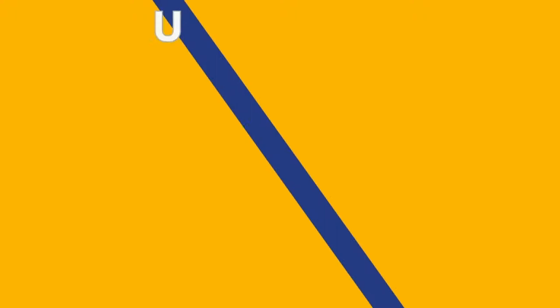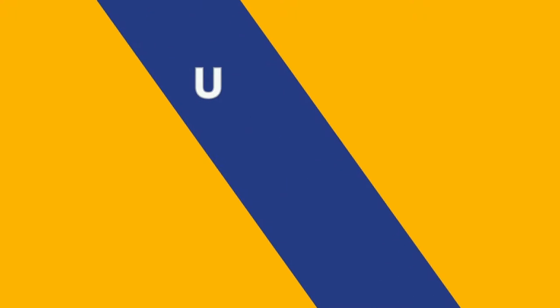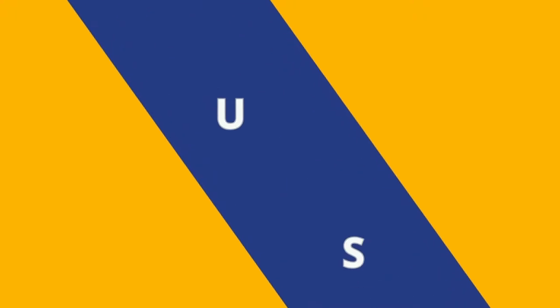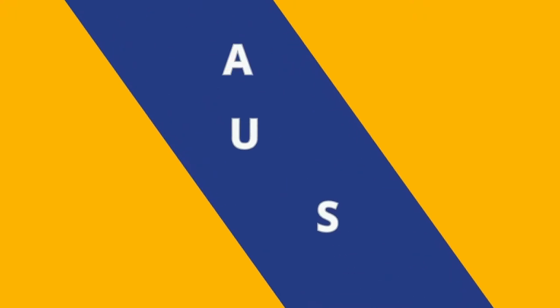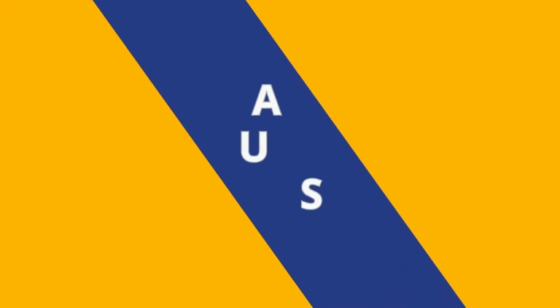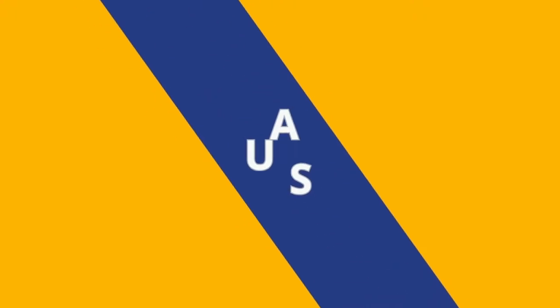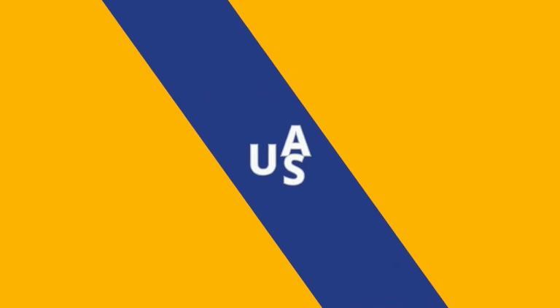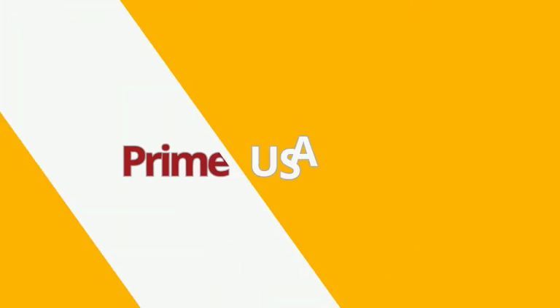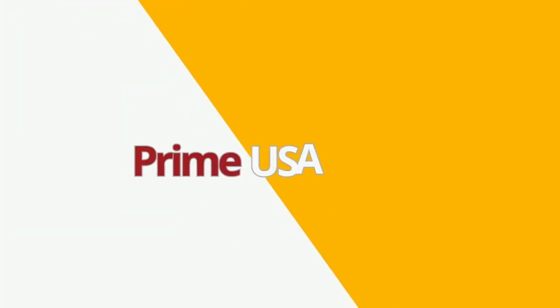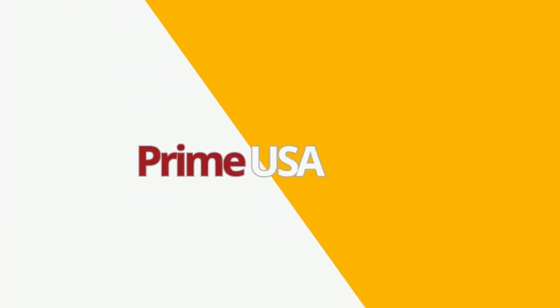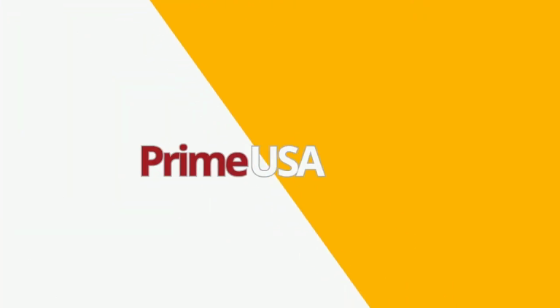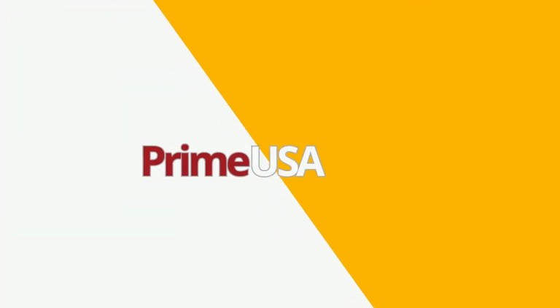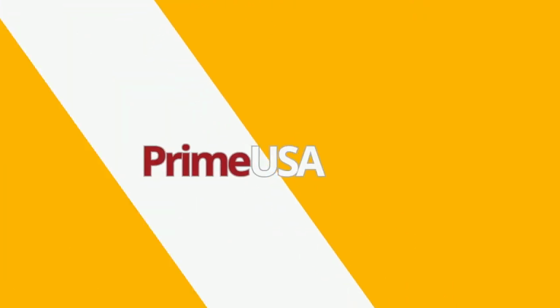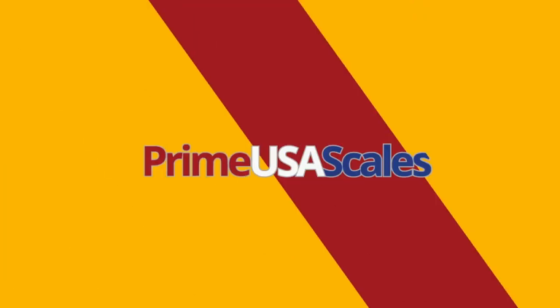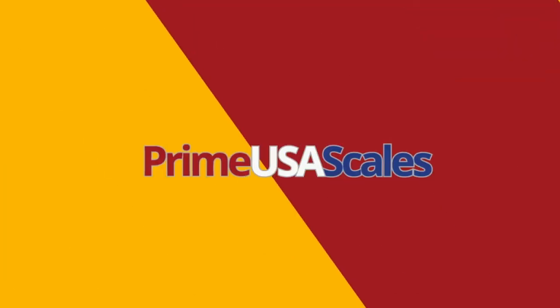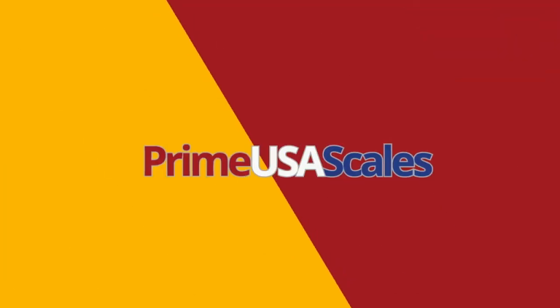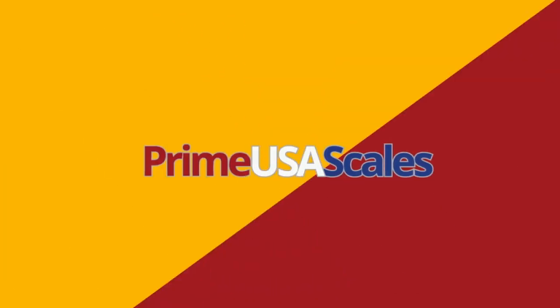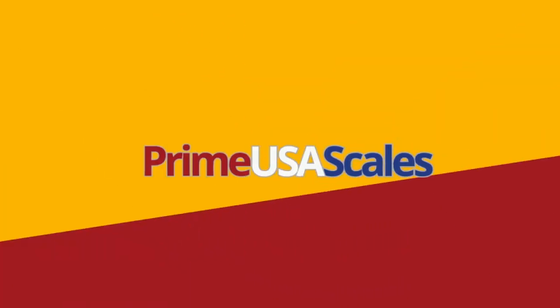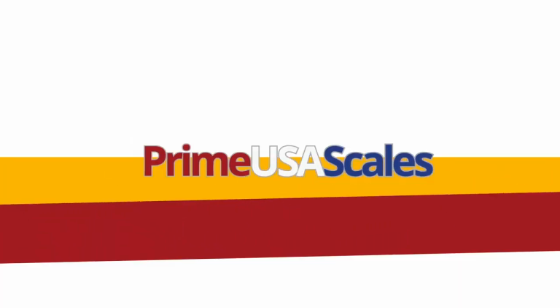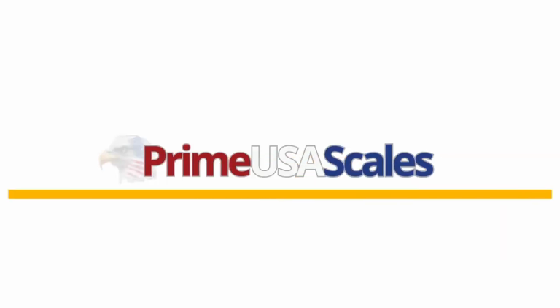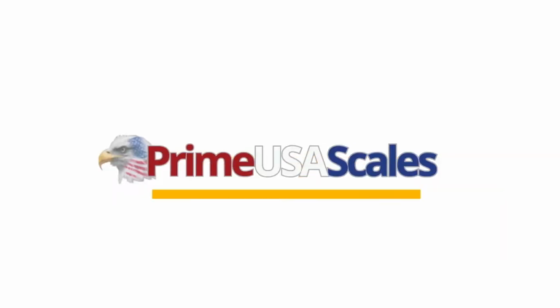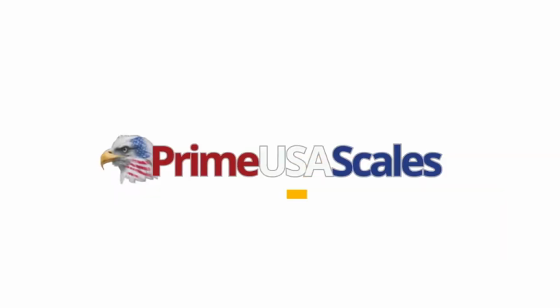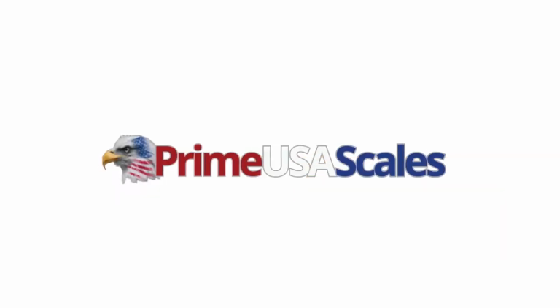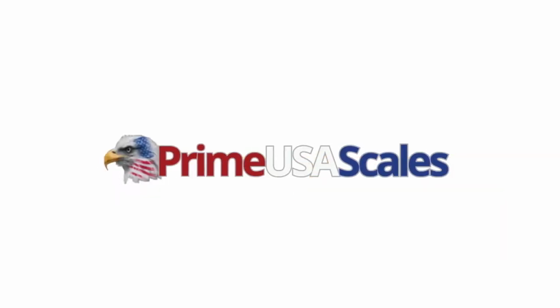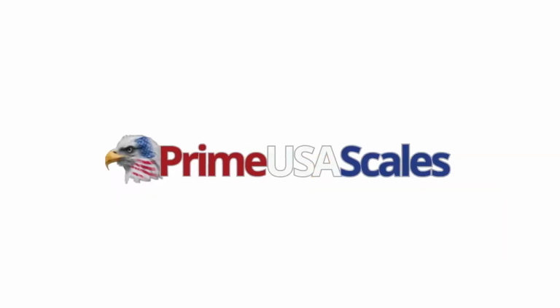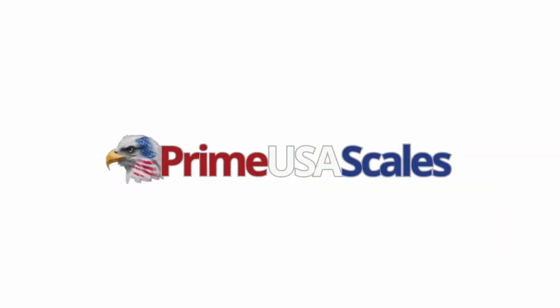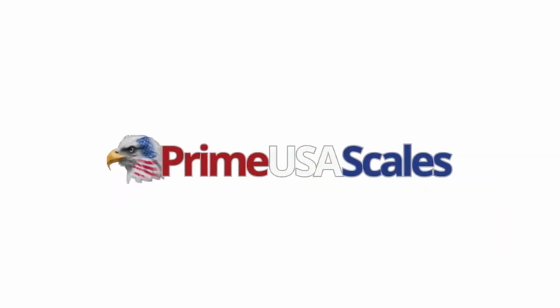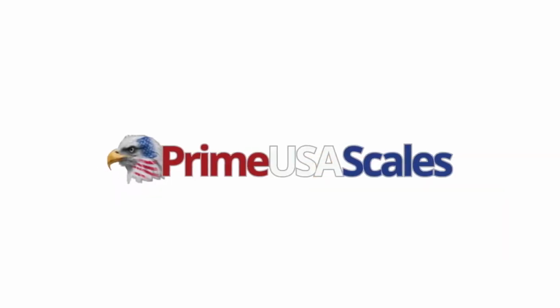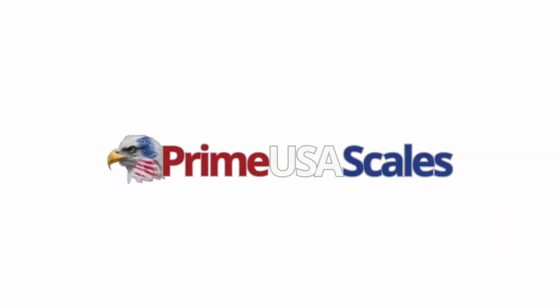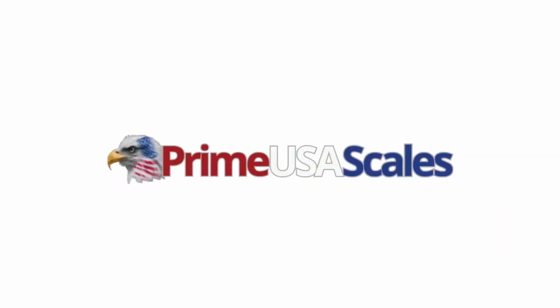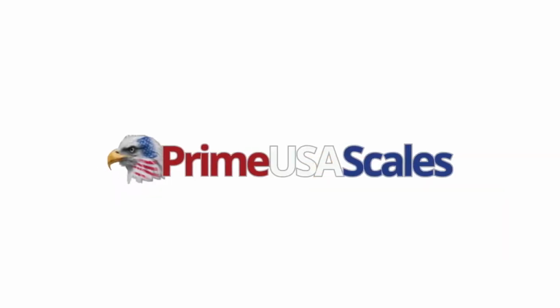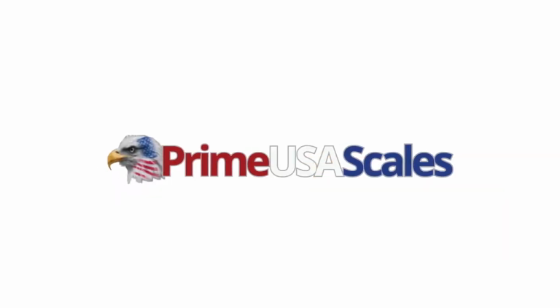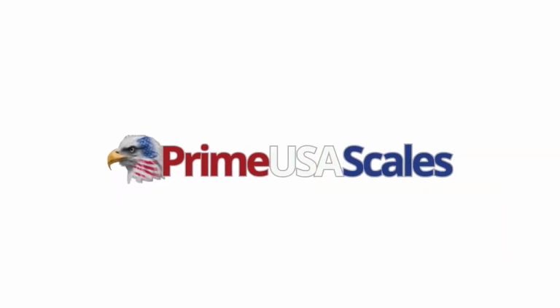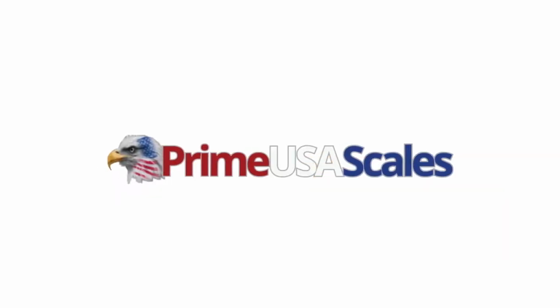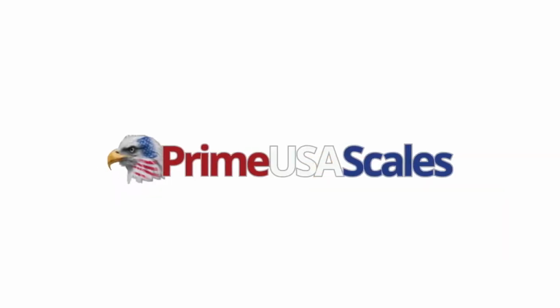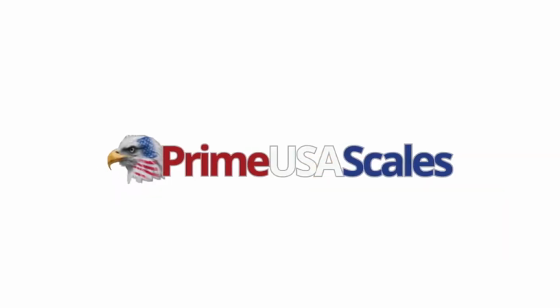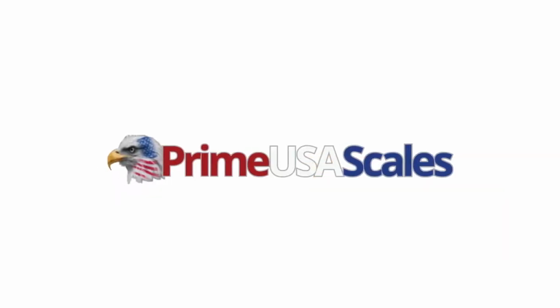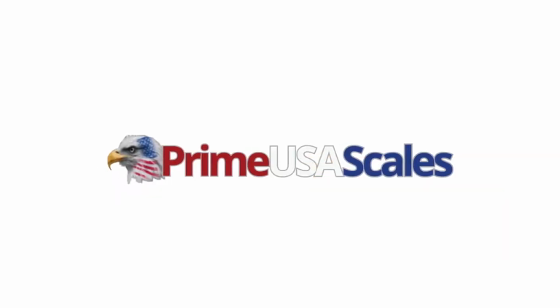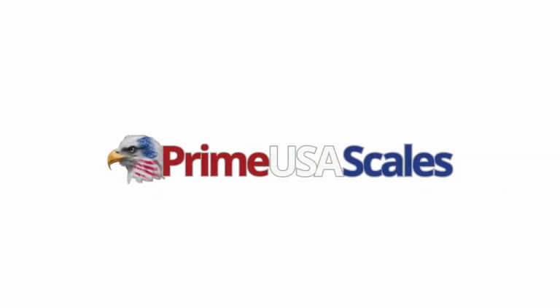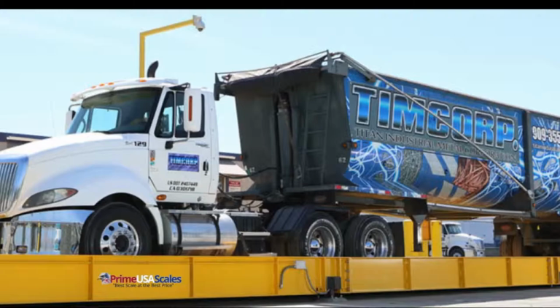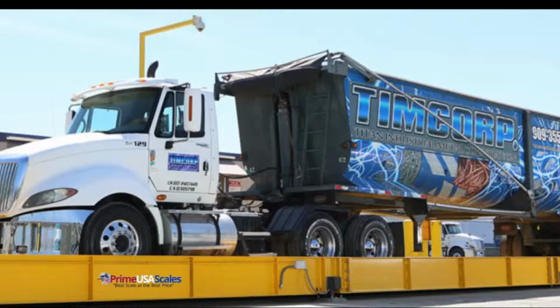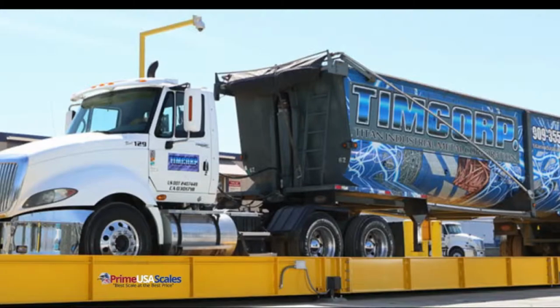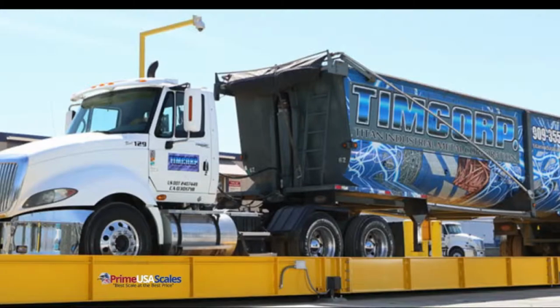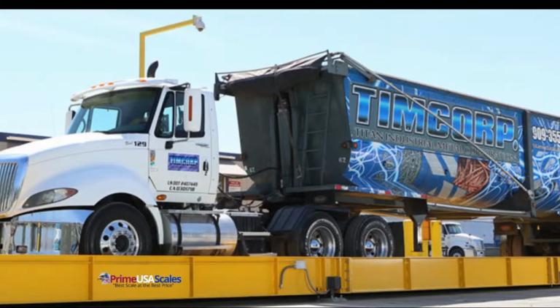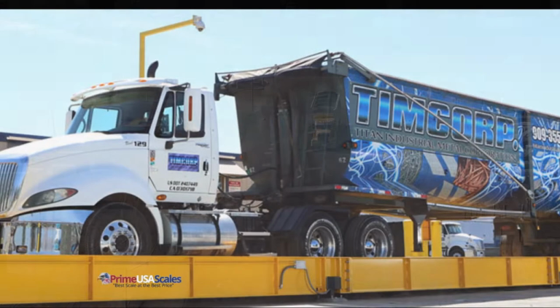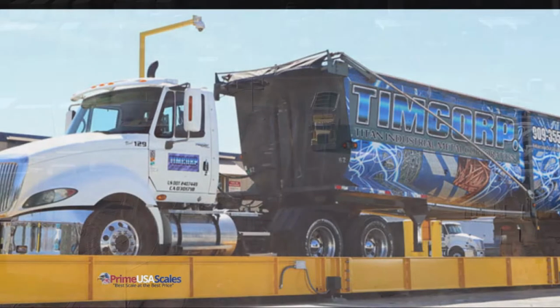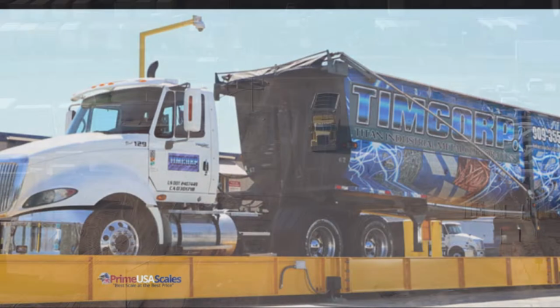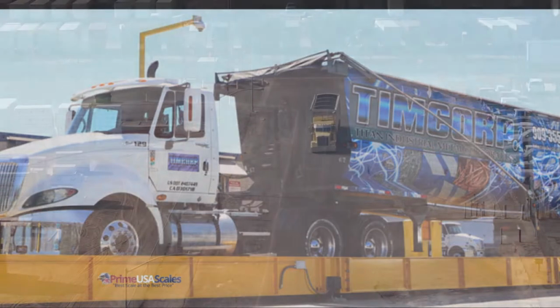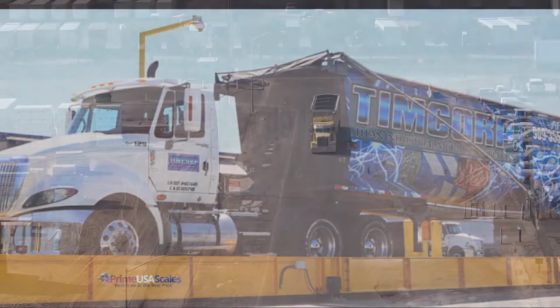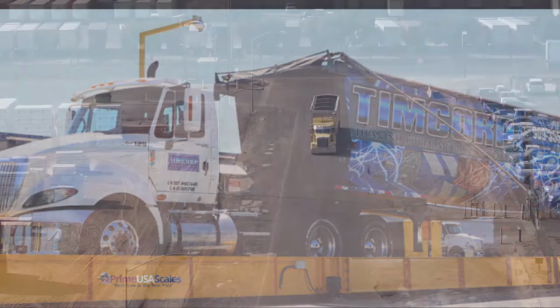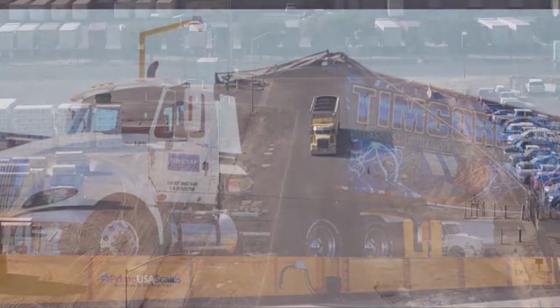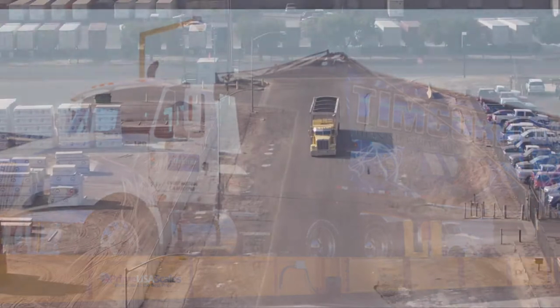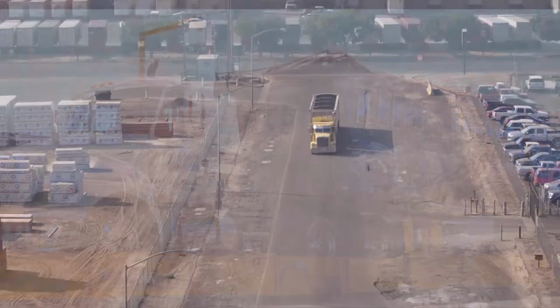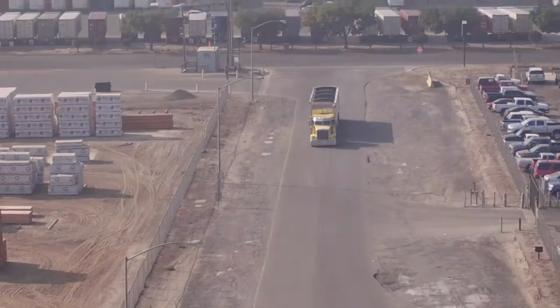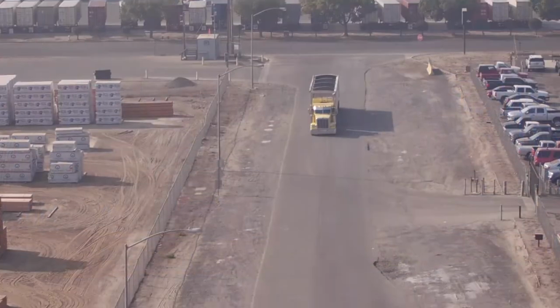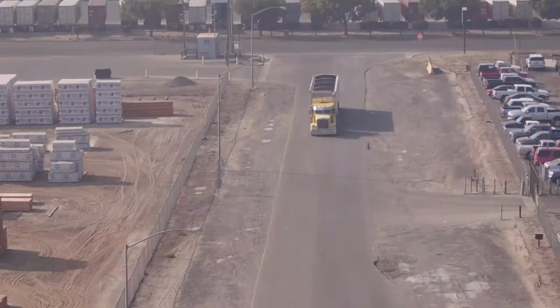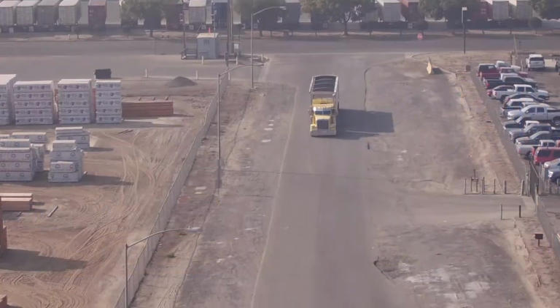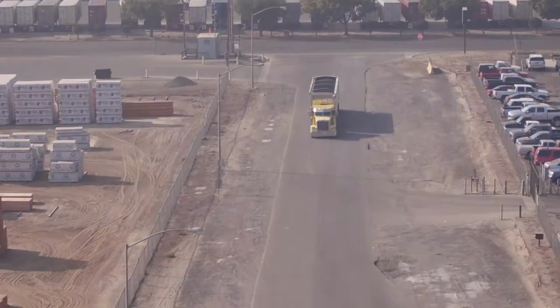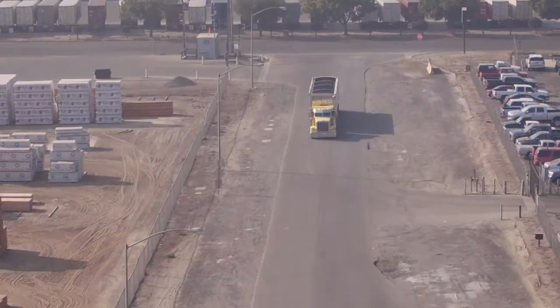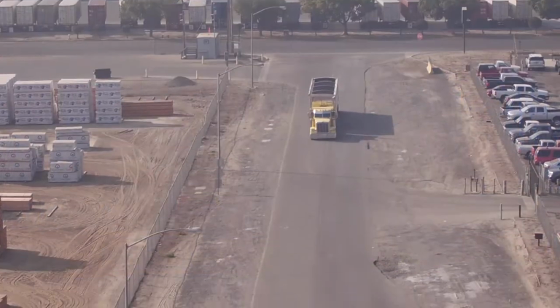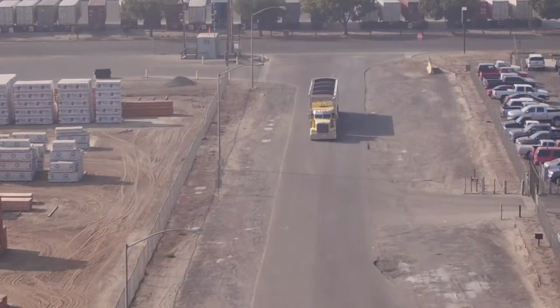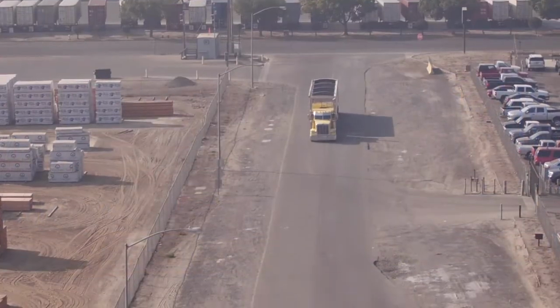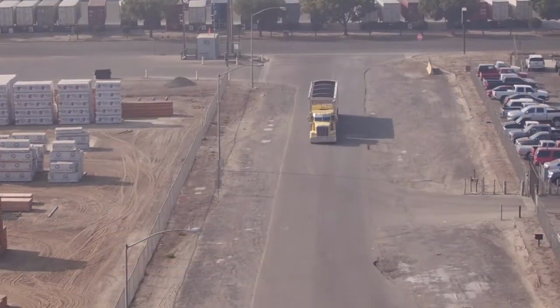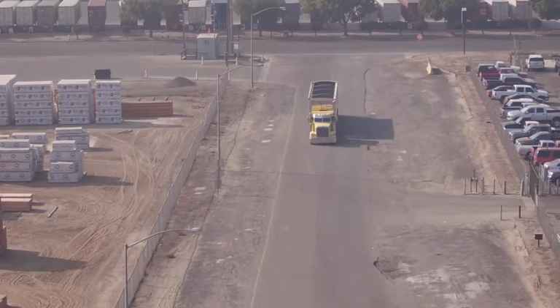Hello, my name is Fred. I'm with PrimeUSA Scales. I'm the sales manager and today we're looking at our Airway Truck Scale.